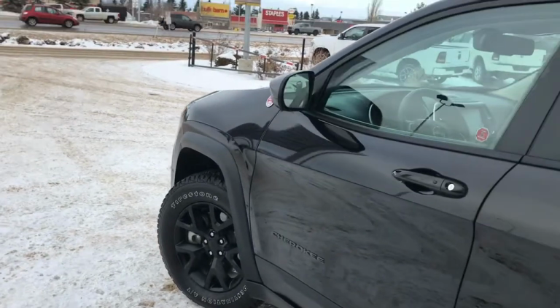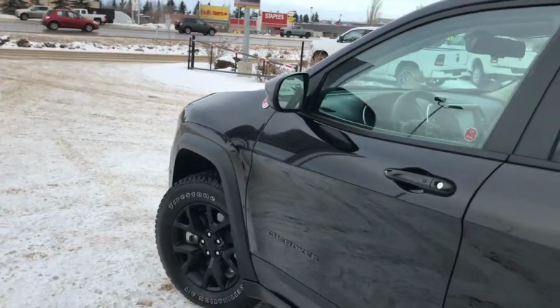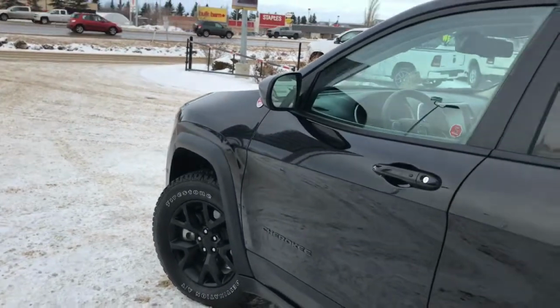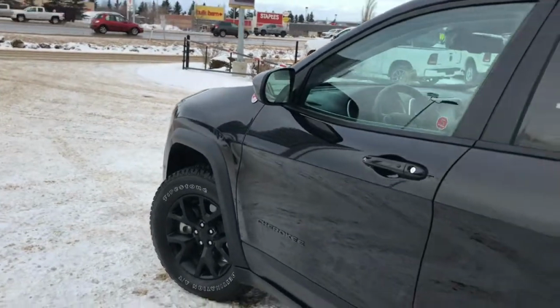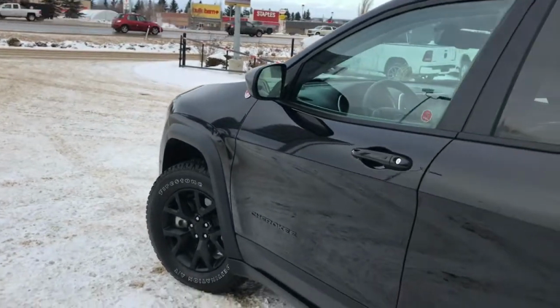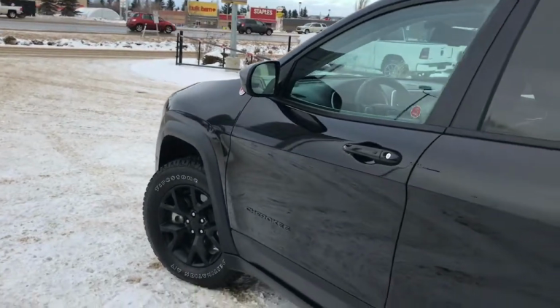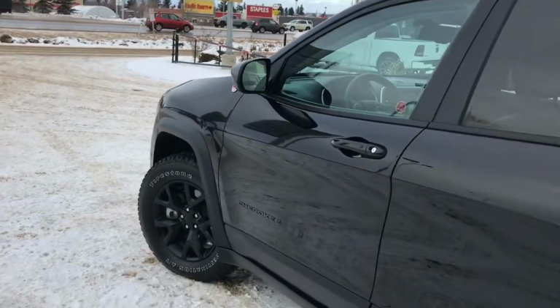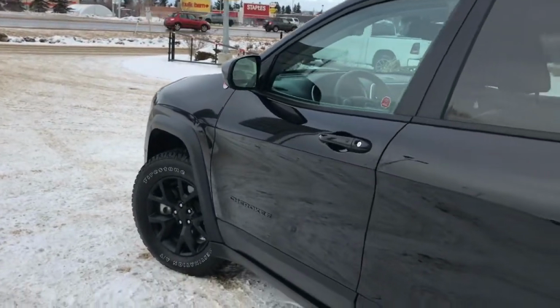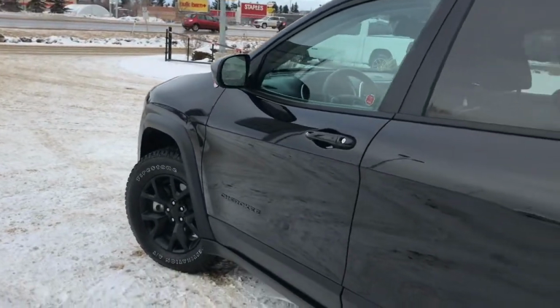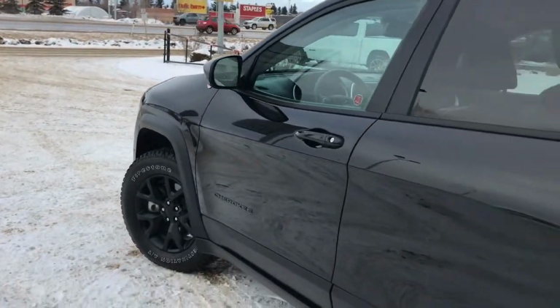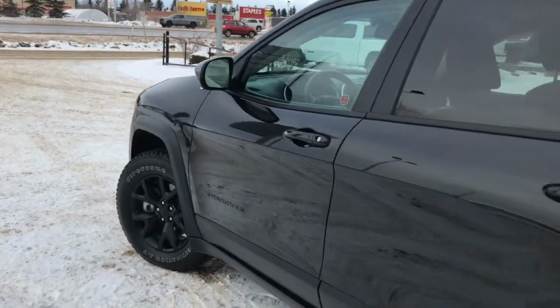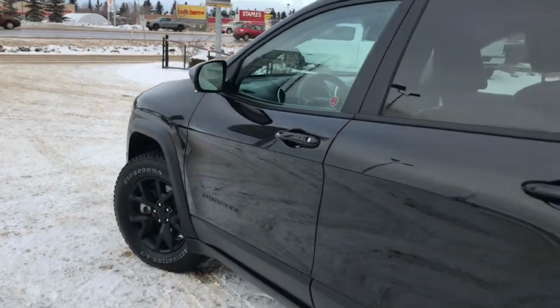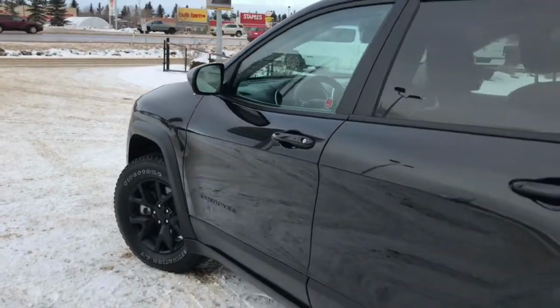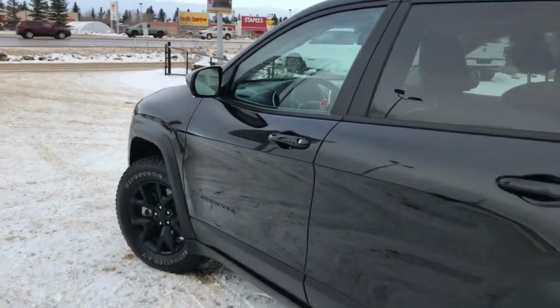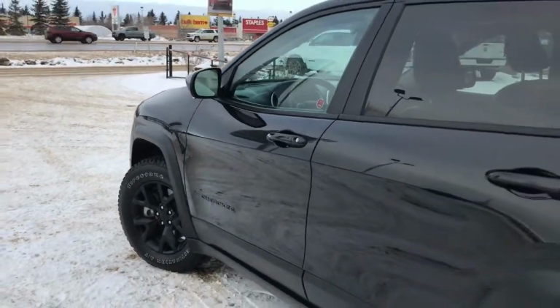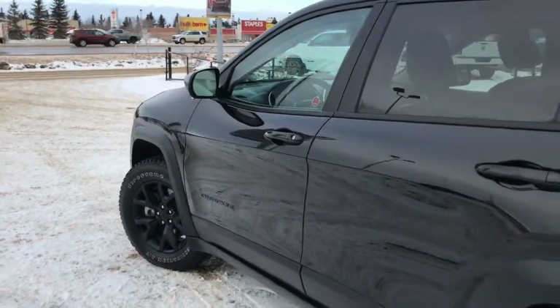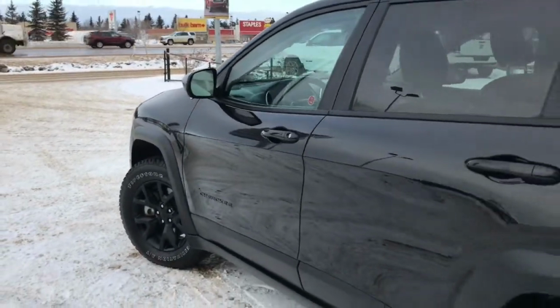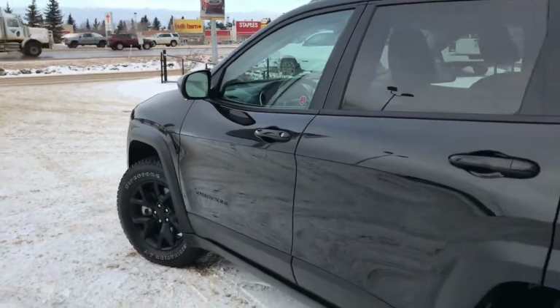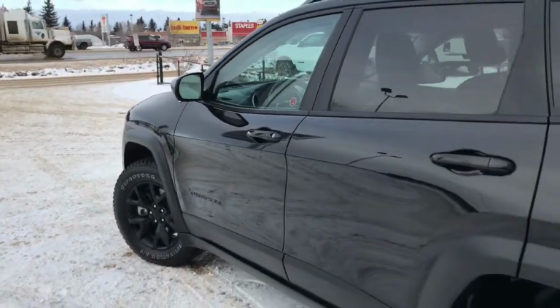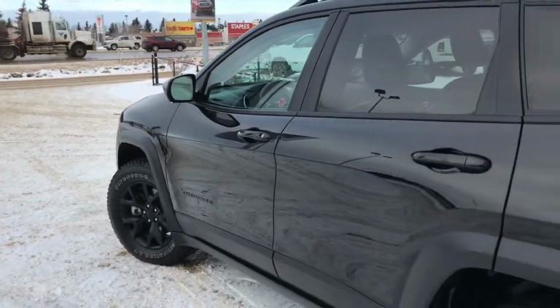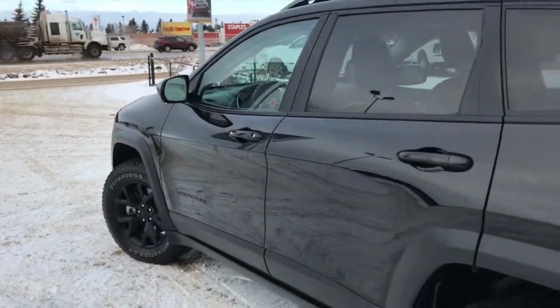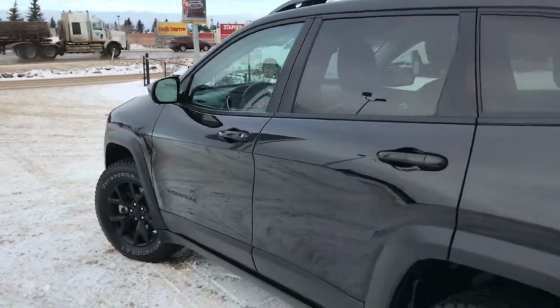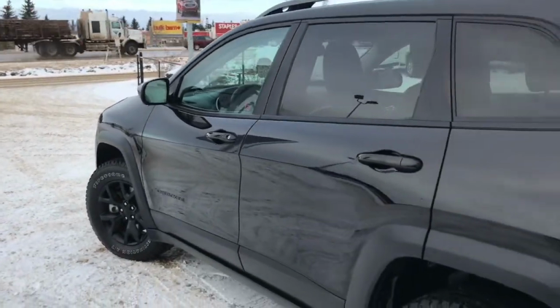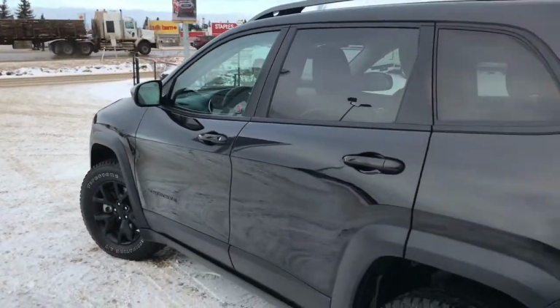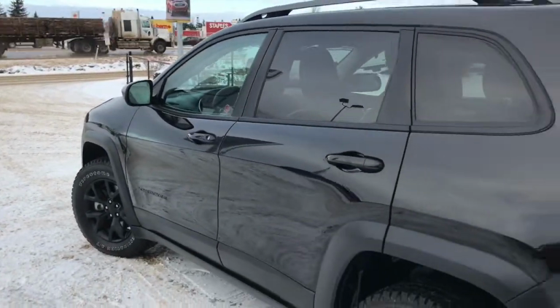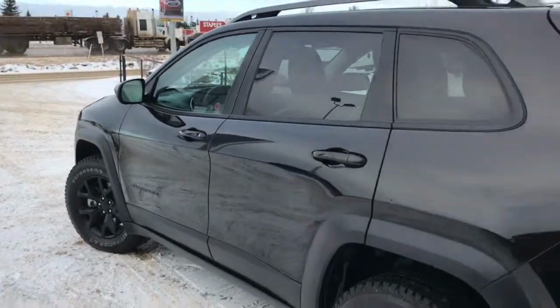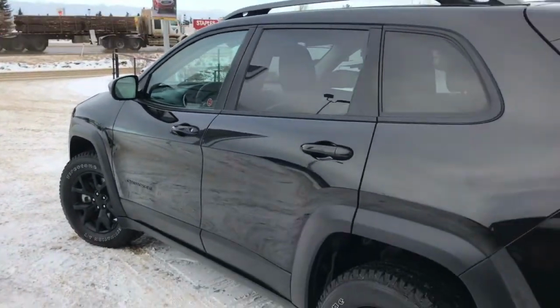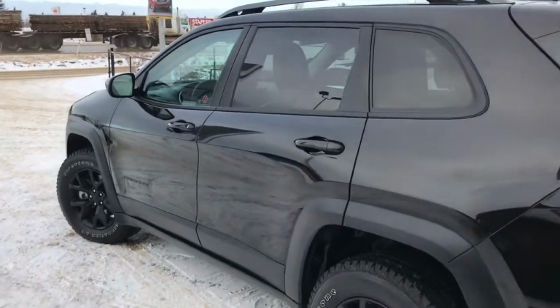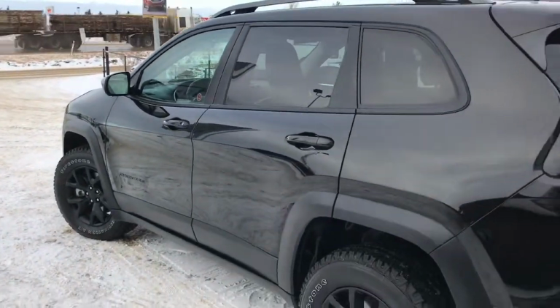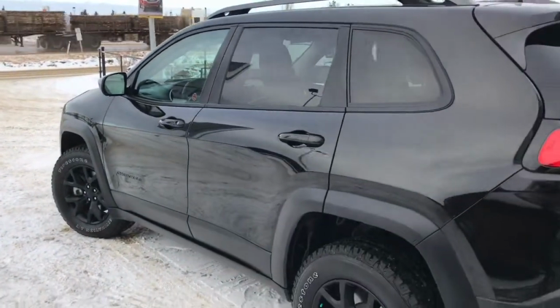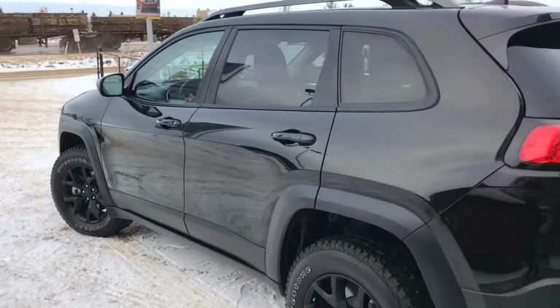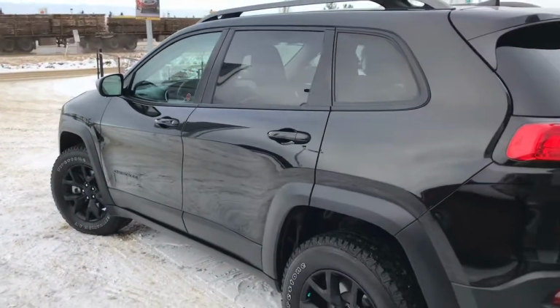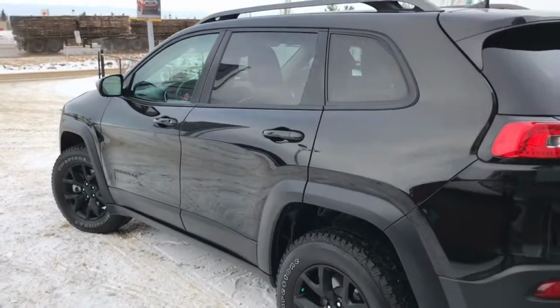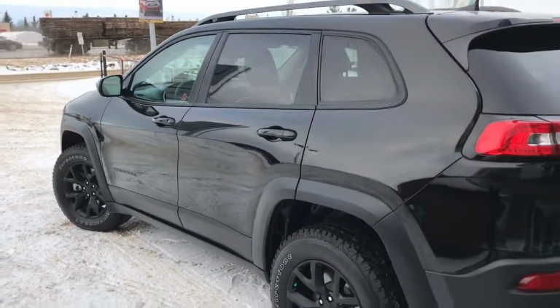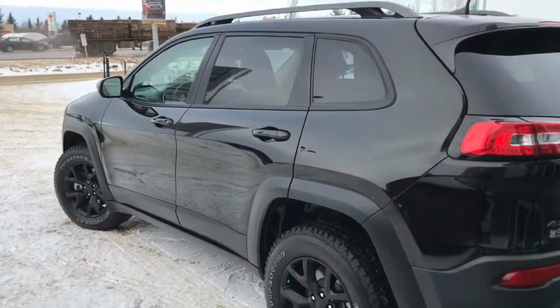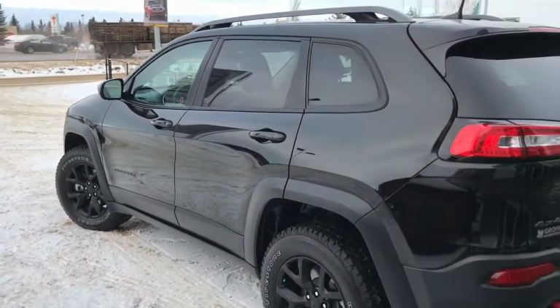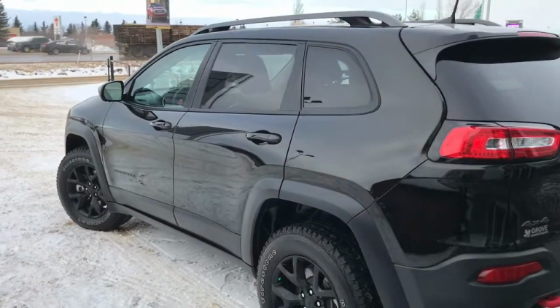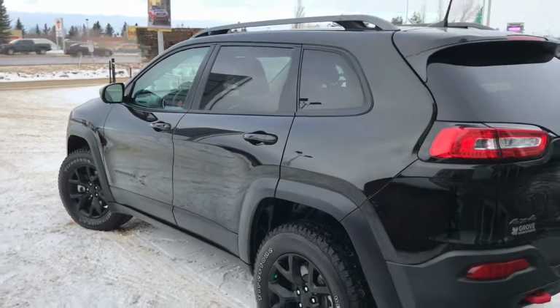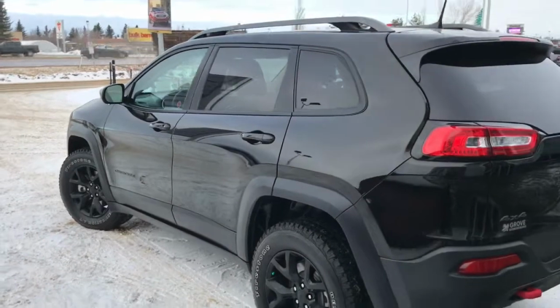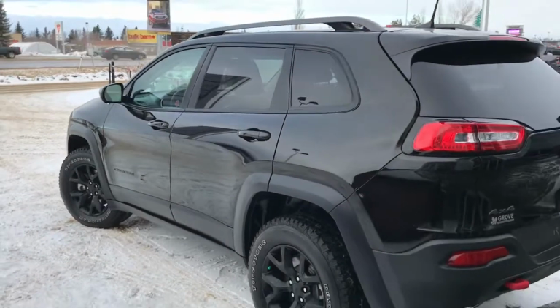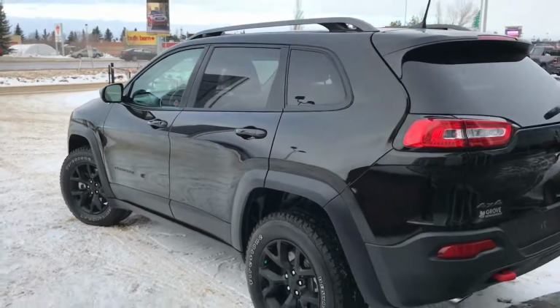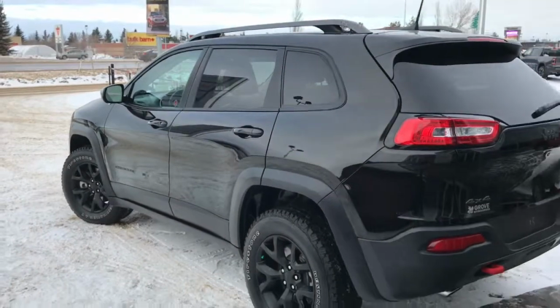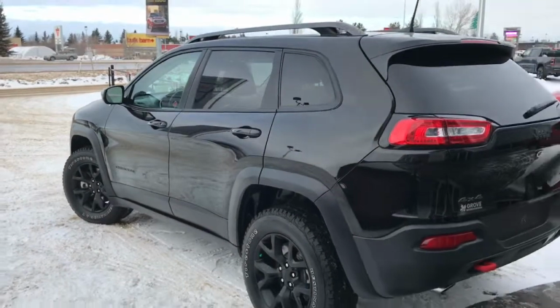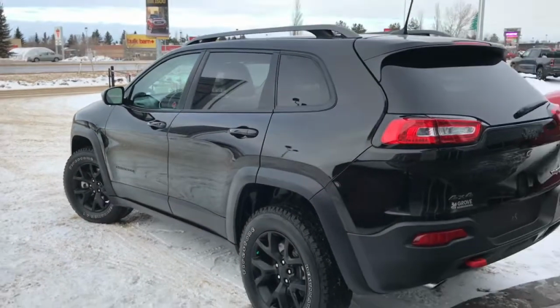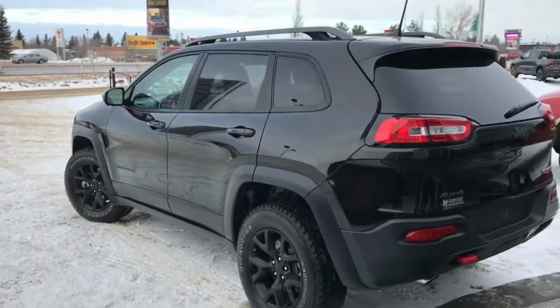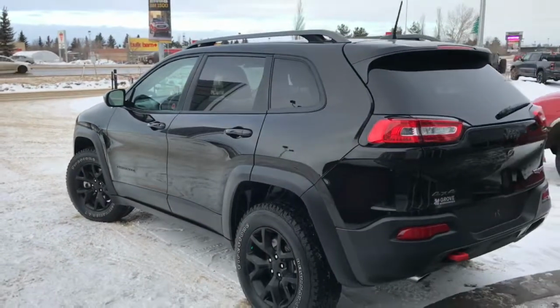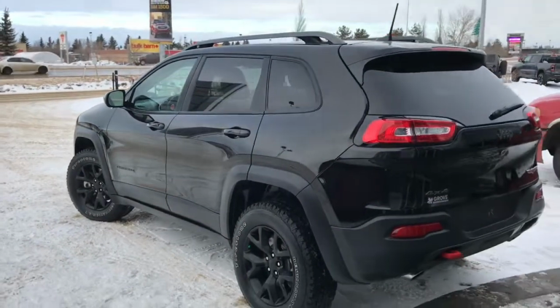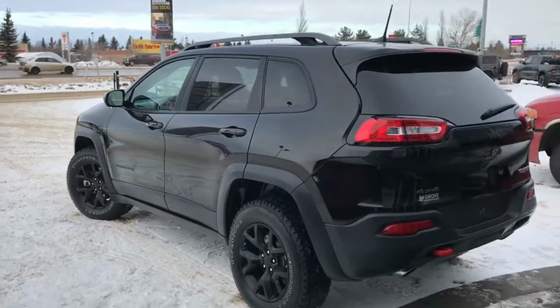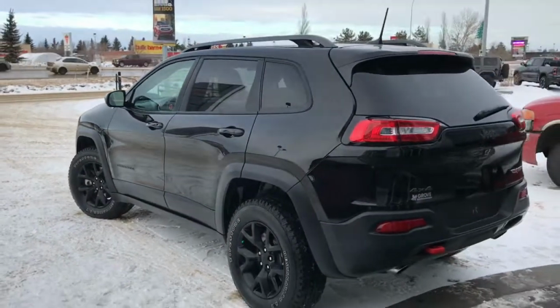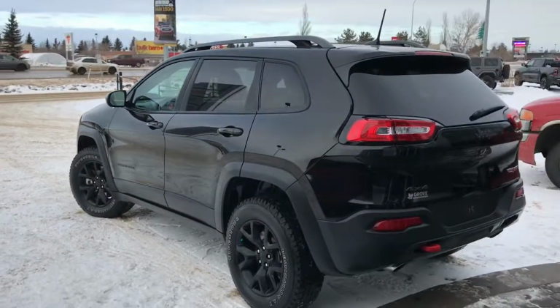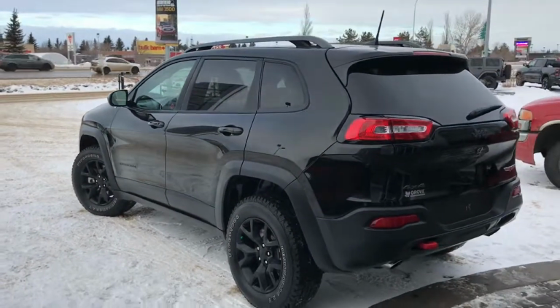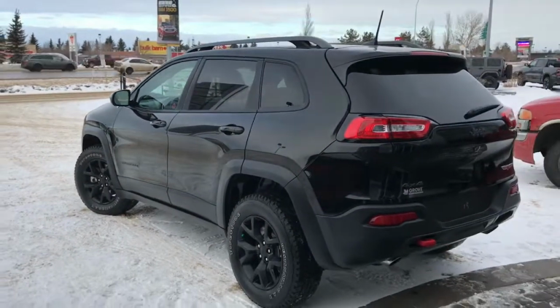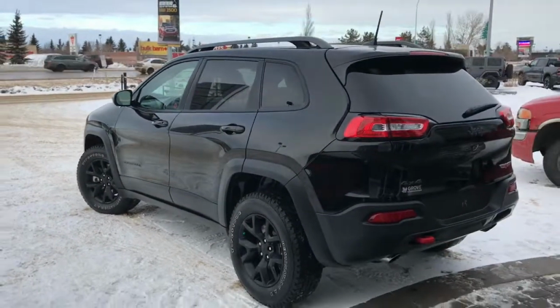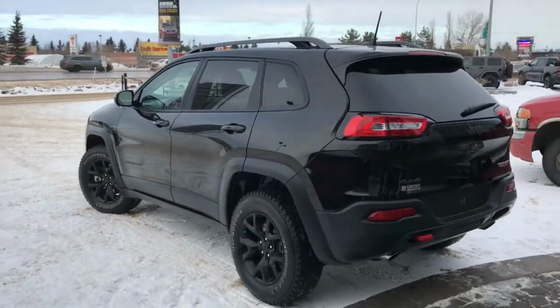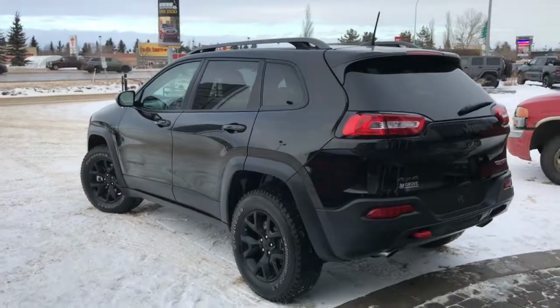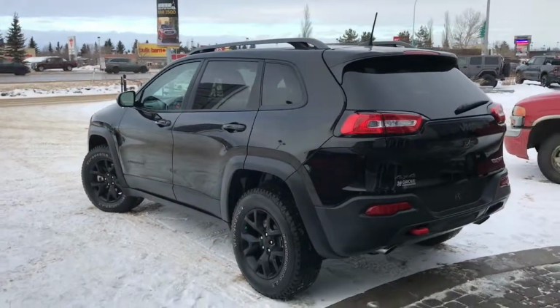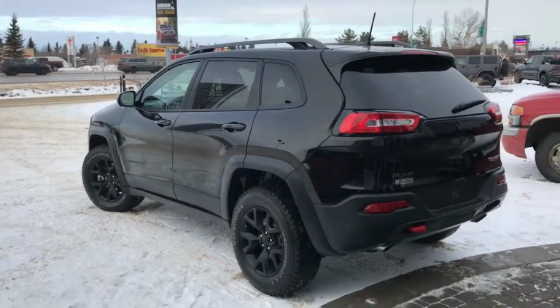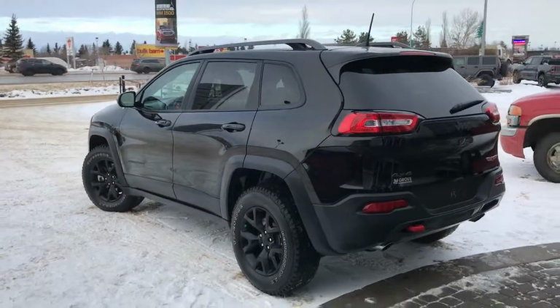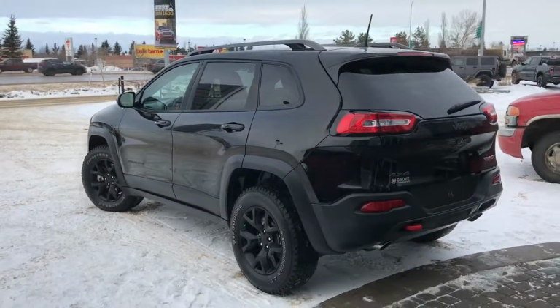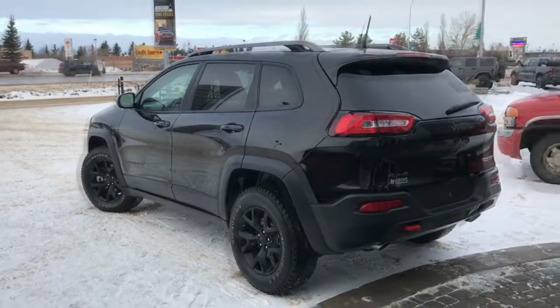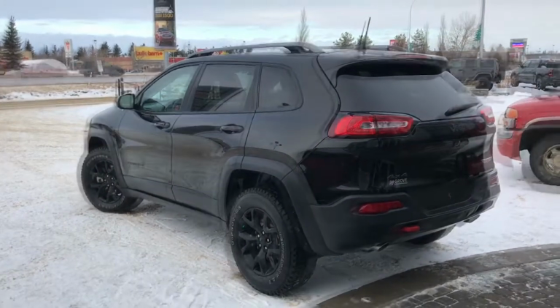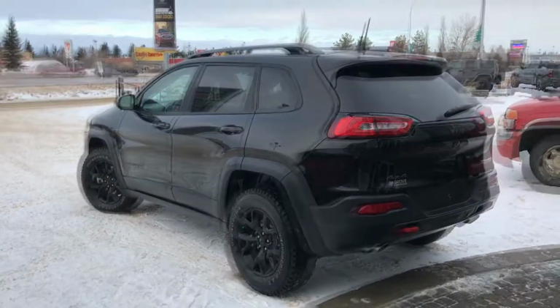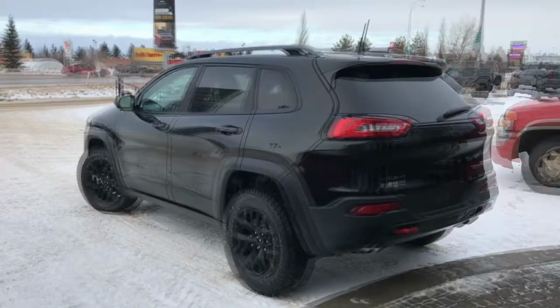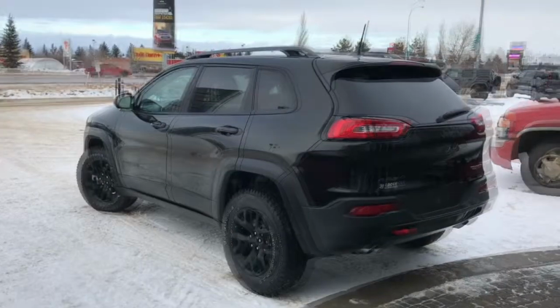We have your defrosting mirrors, your keyless entry, your roof rails, and nice black belt badging. Let me go grab the keys and I'll show you the inside.